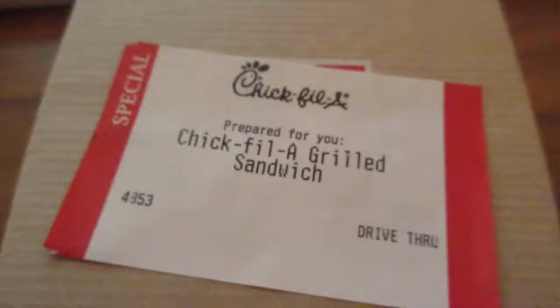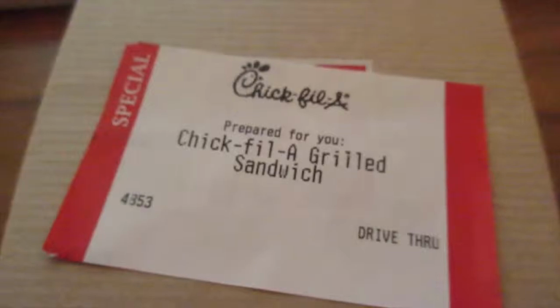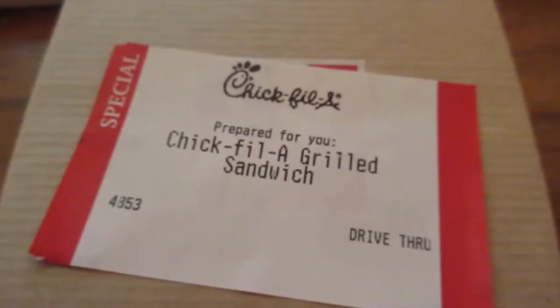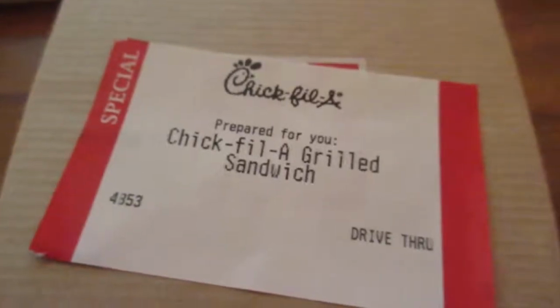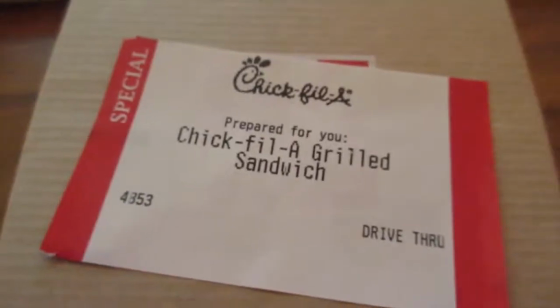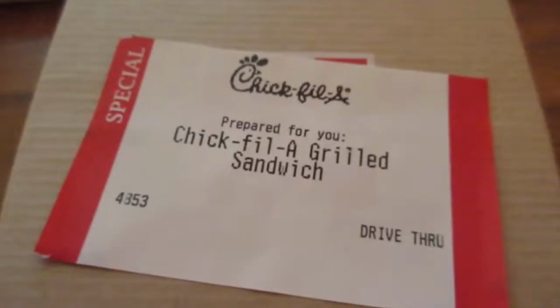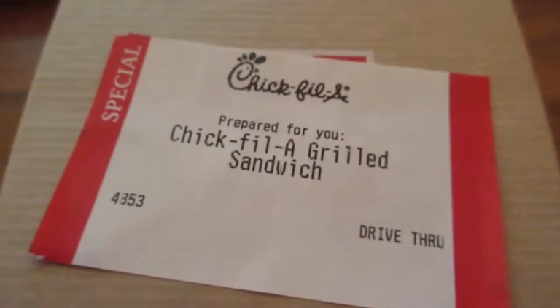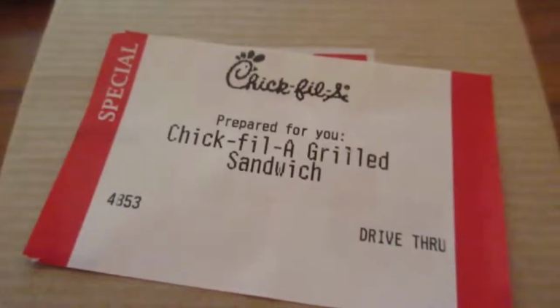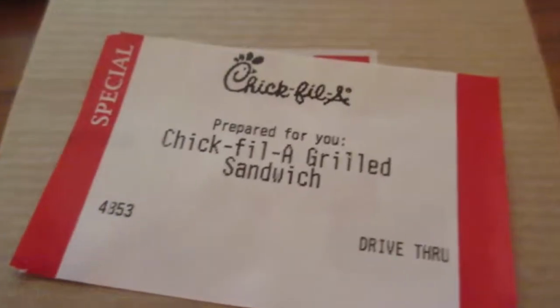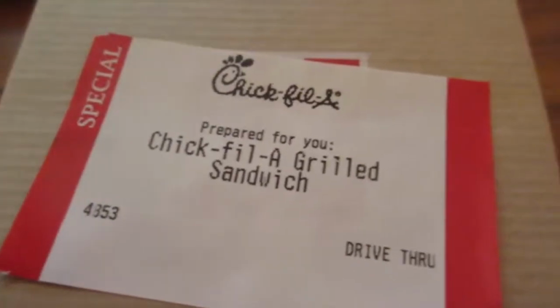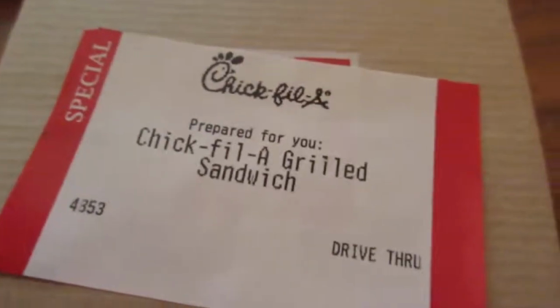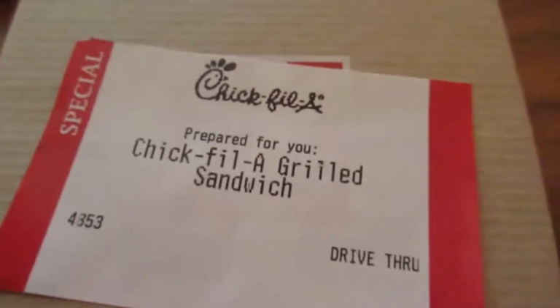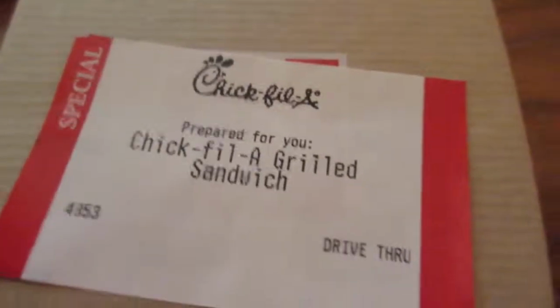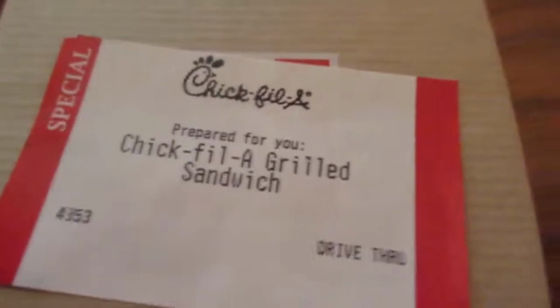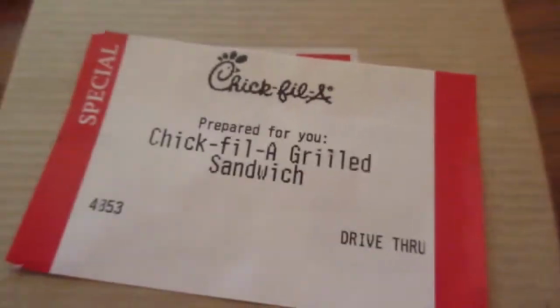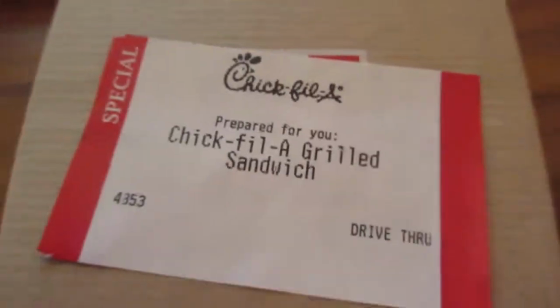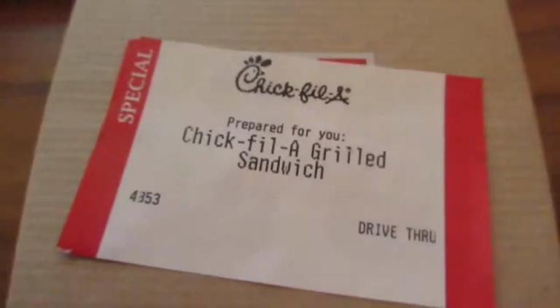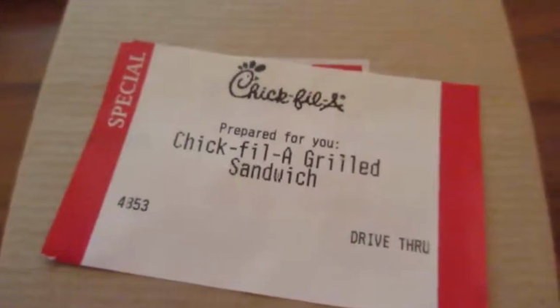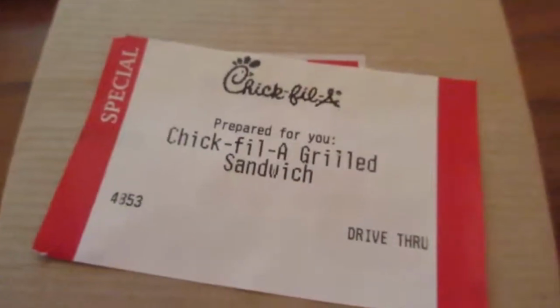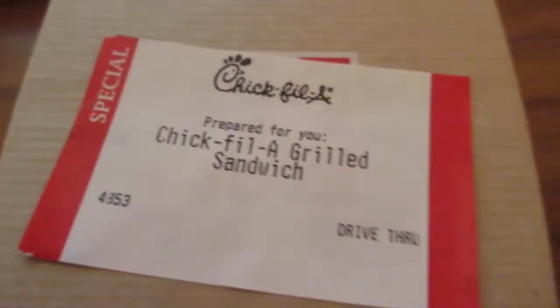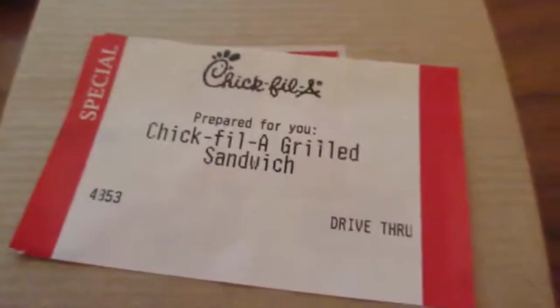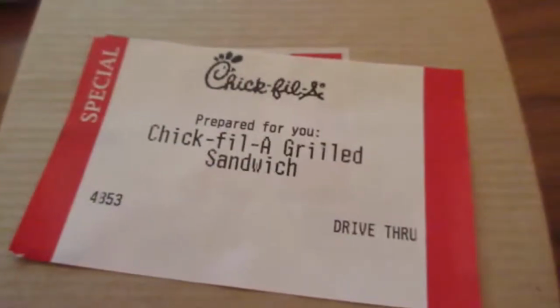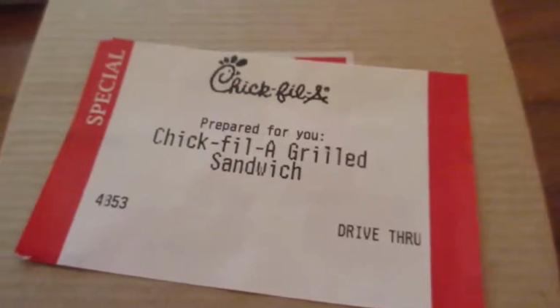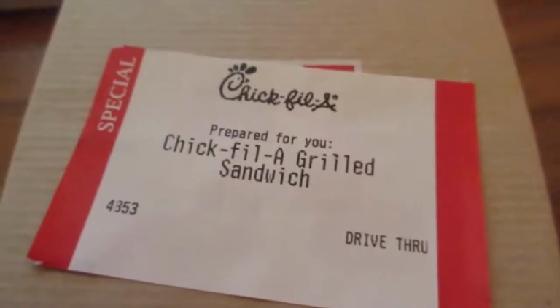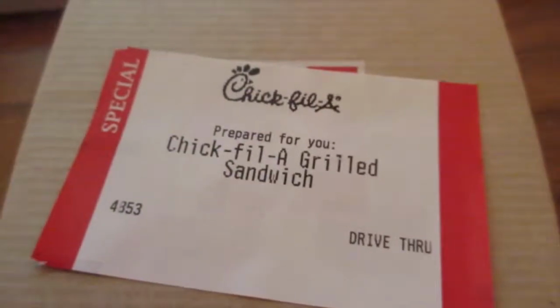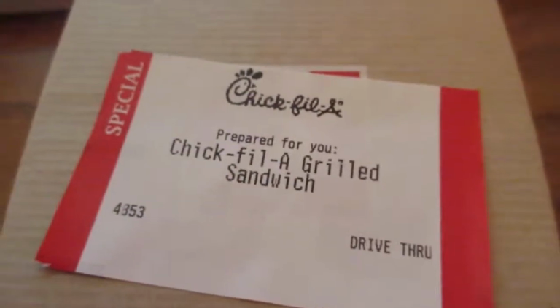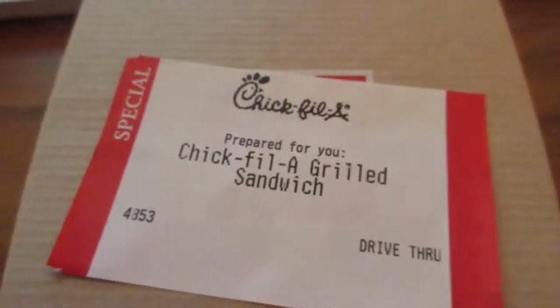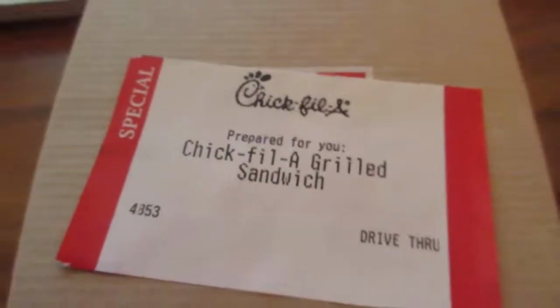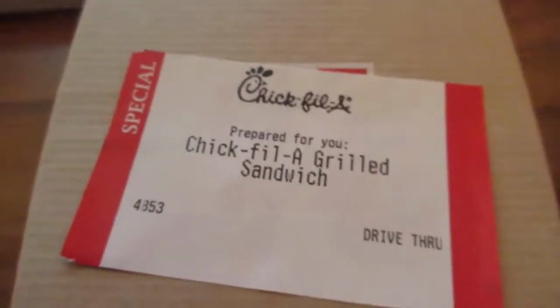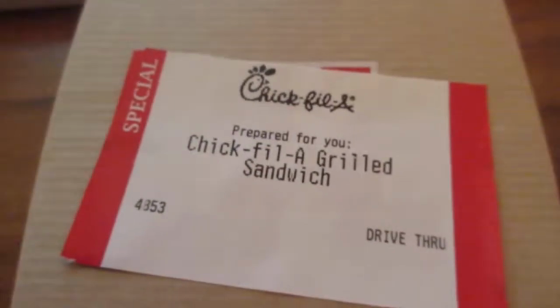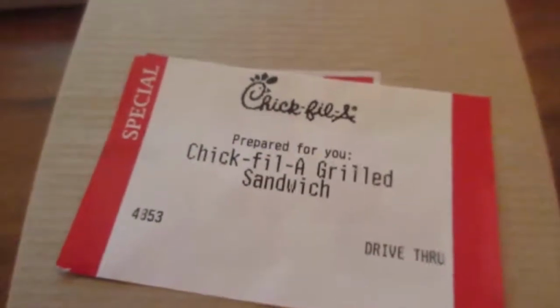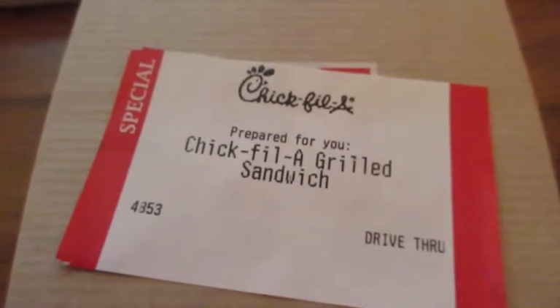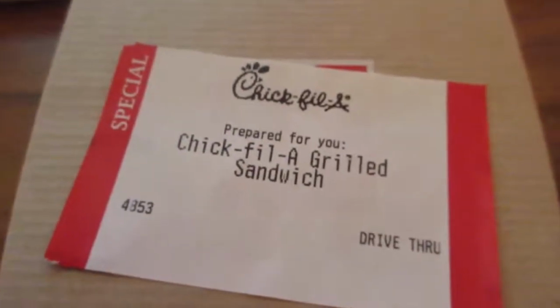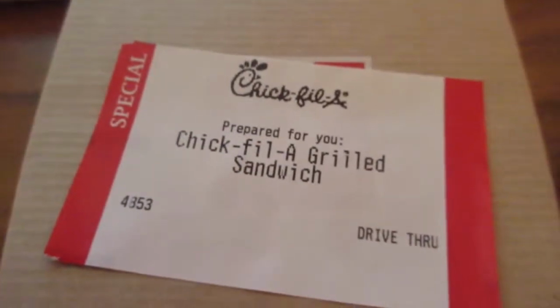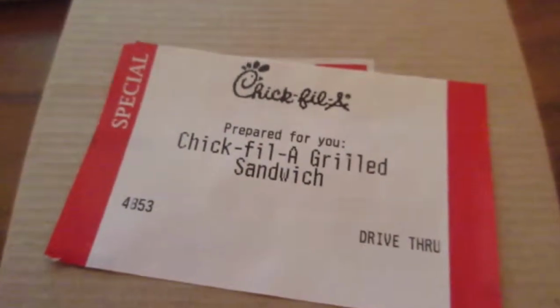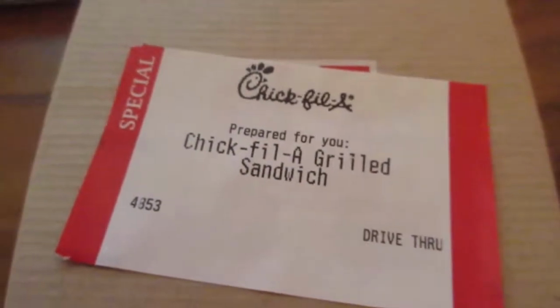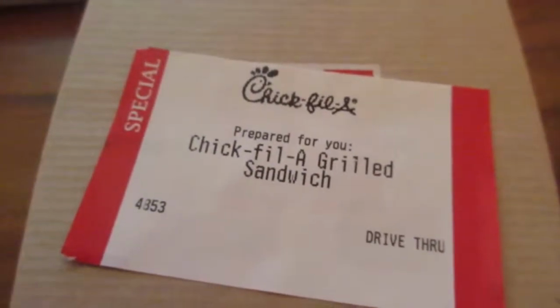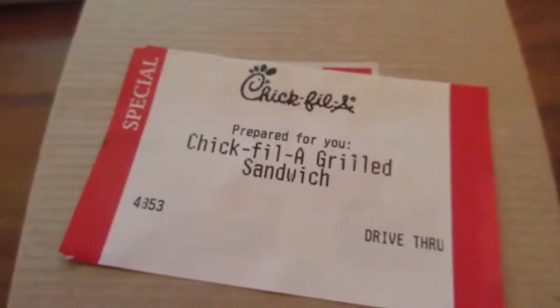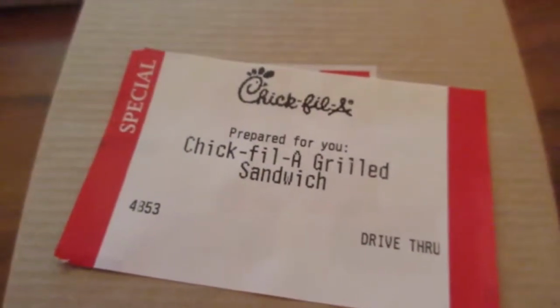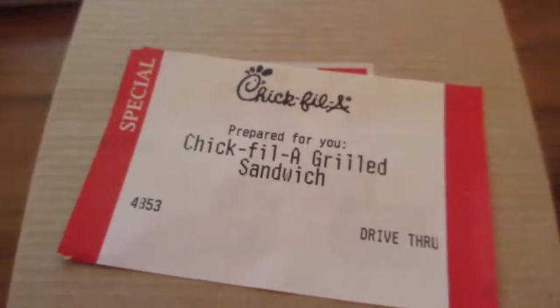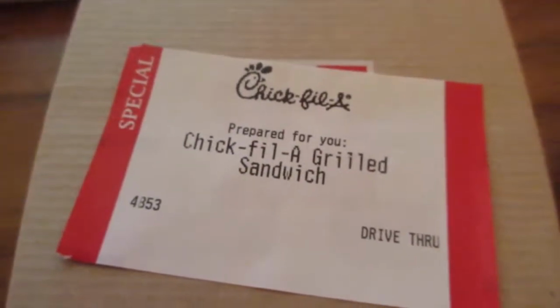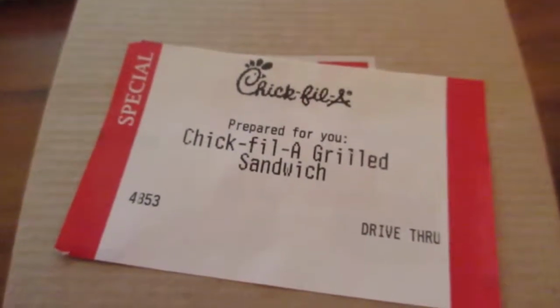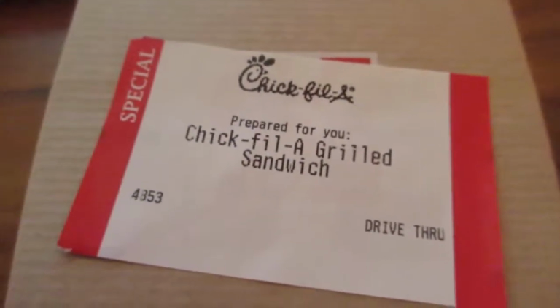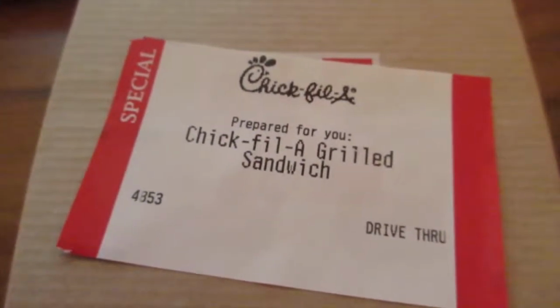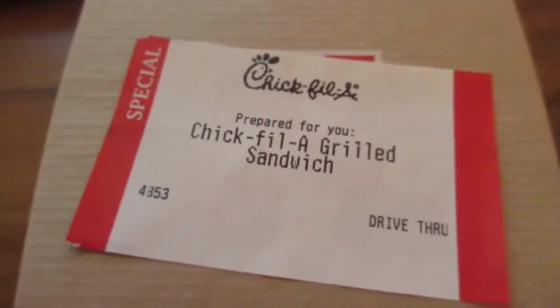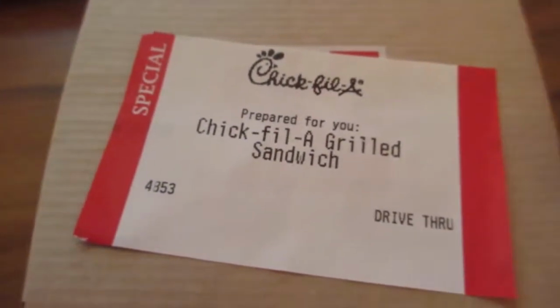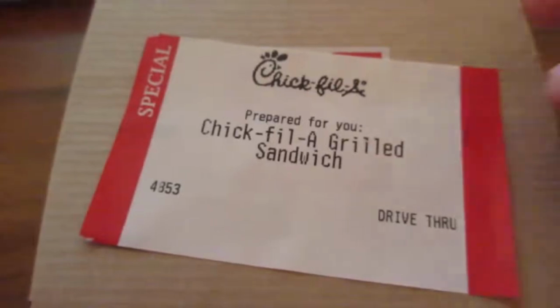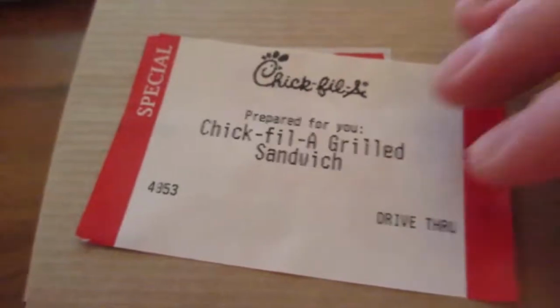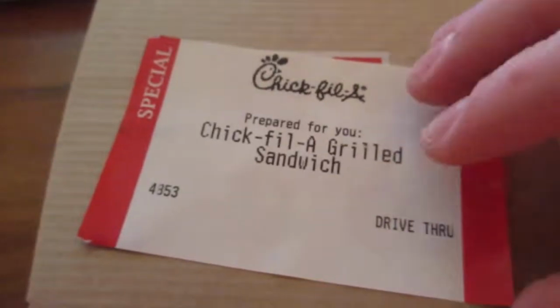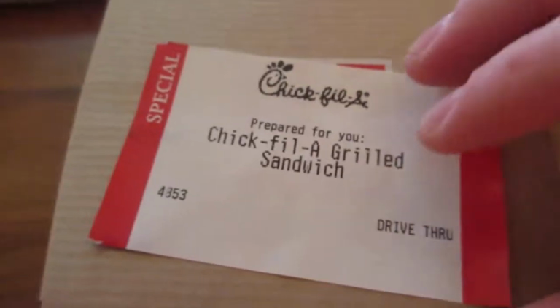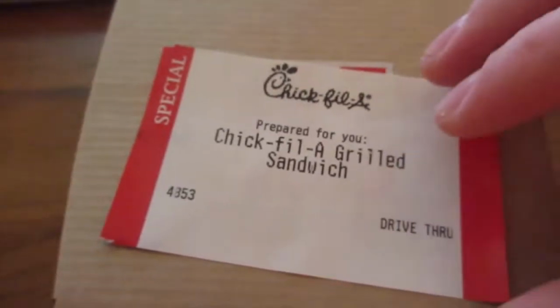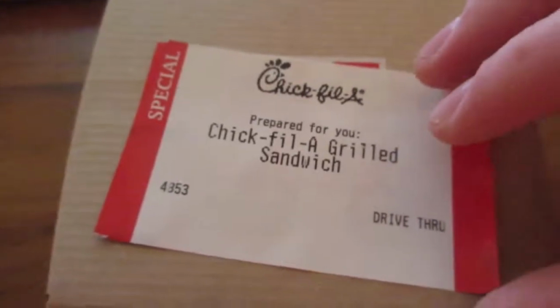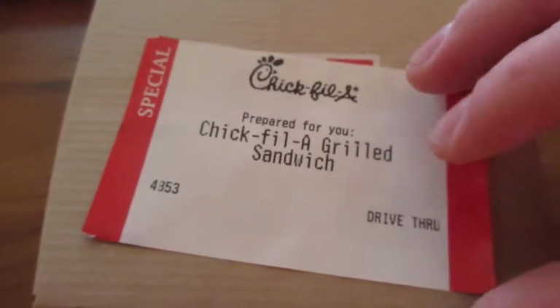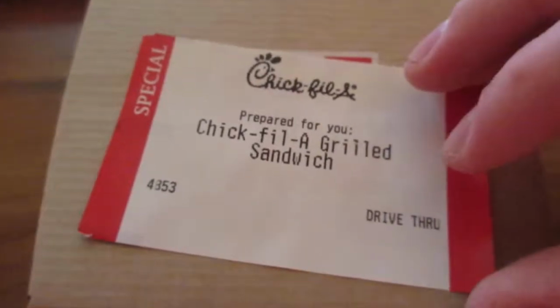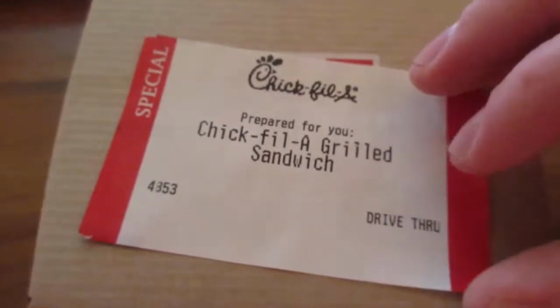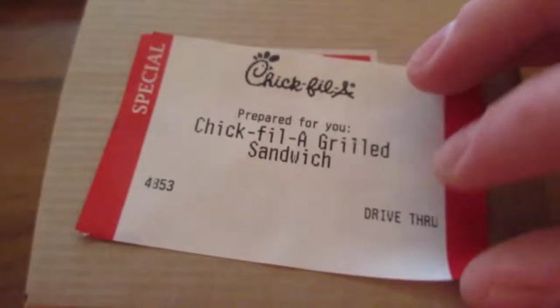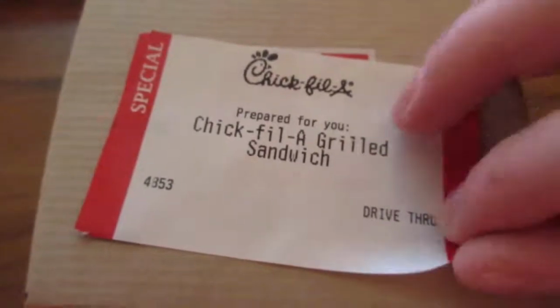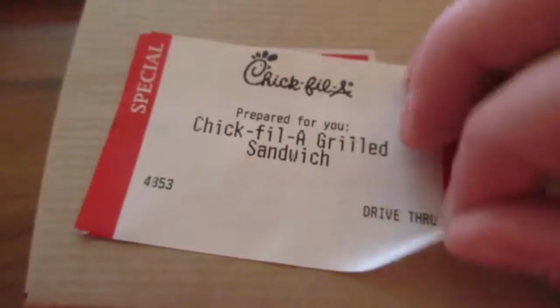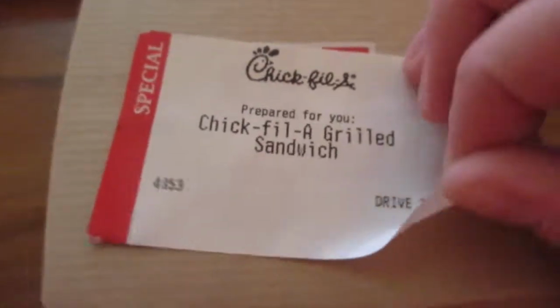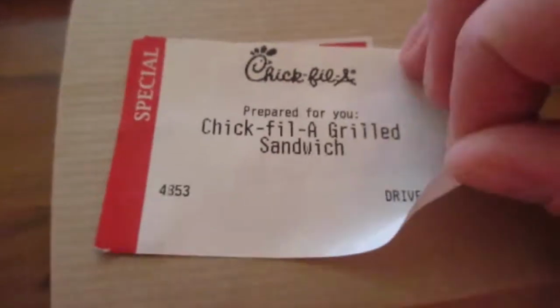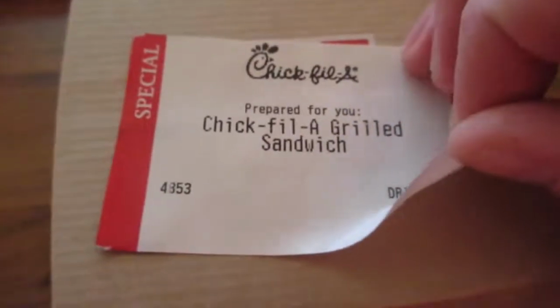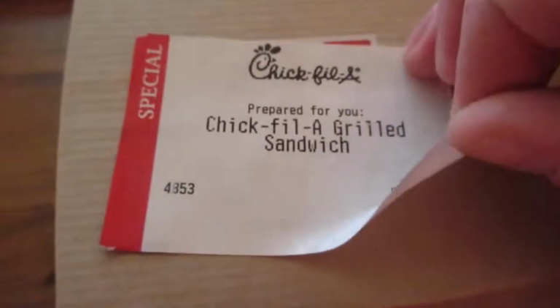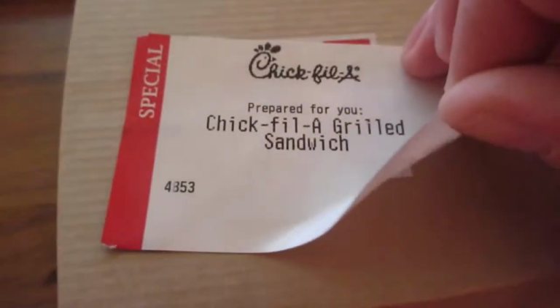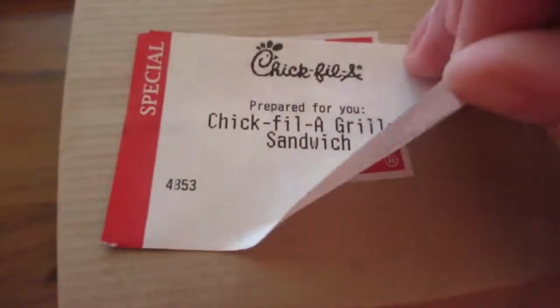What's going on, you guys? As you can see, I have something a little bit different here — Chick-fil-A for you. Something that I've never reviewed before.